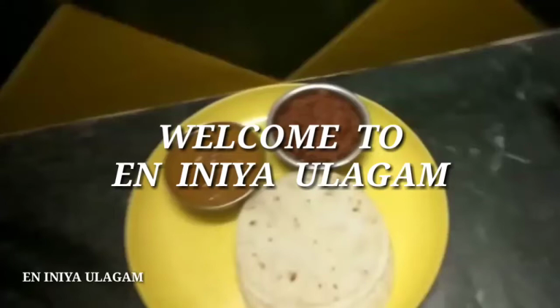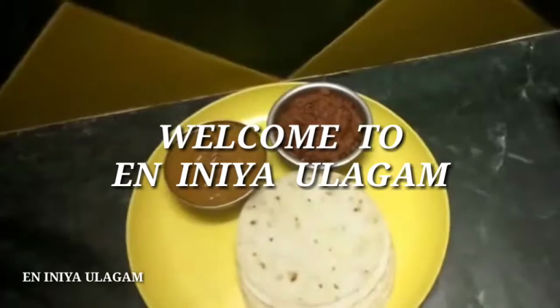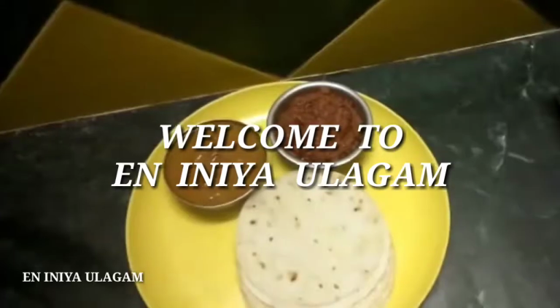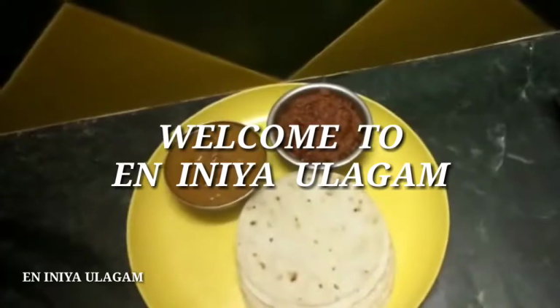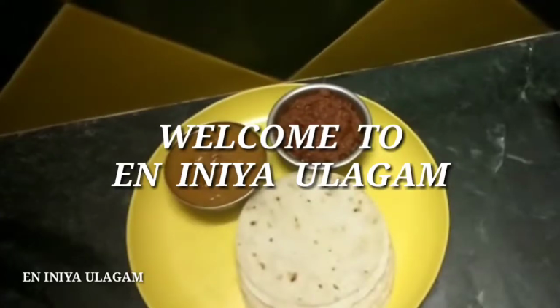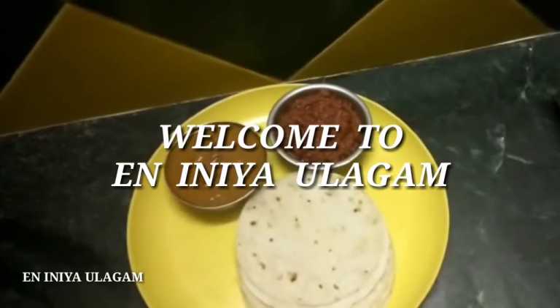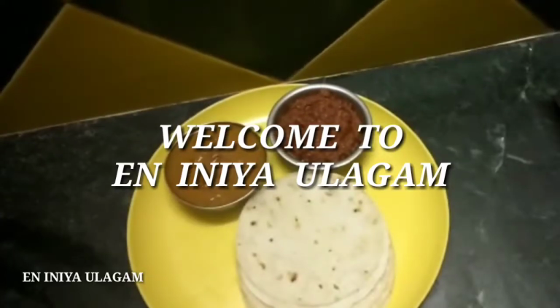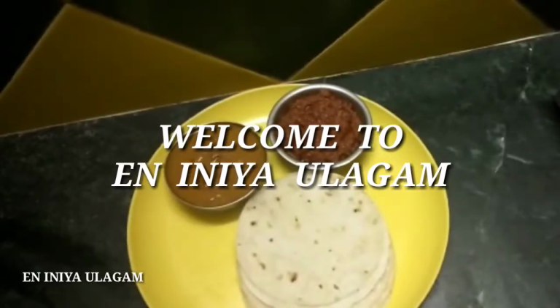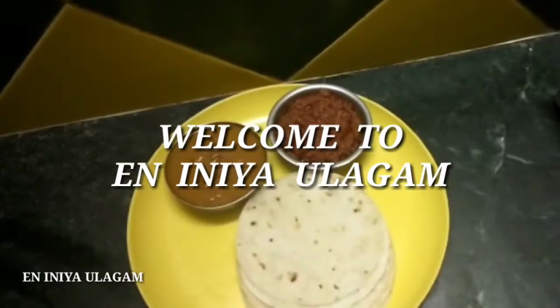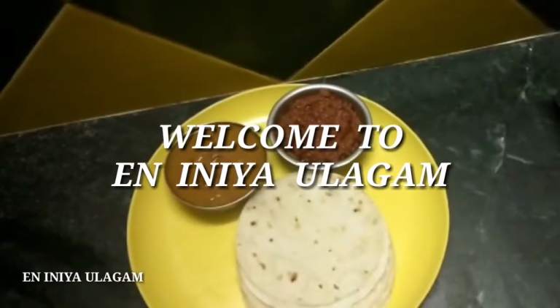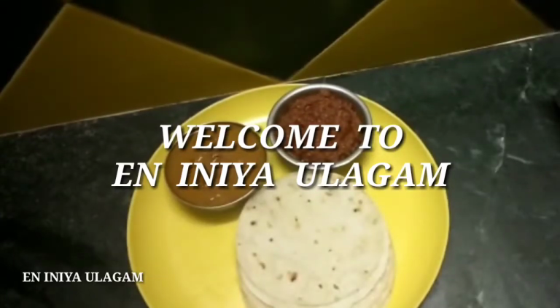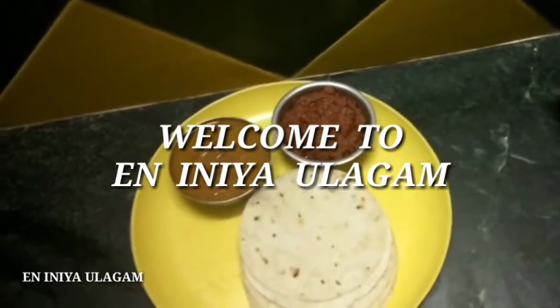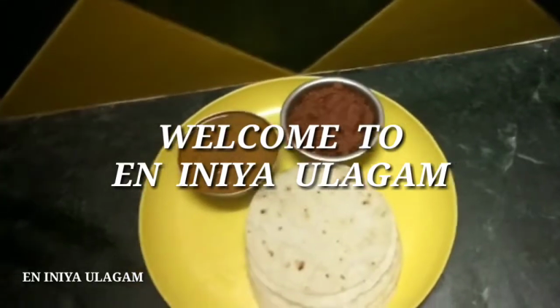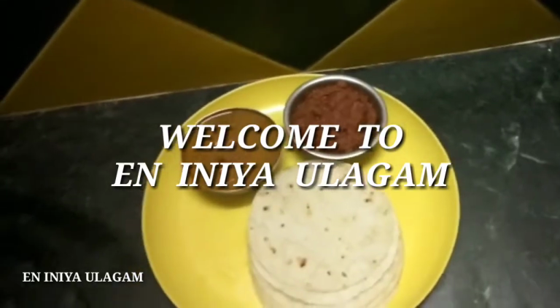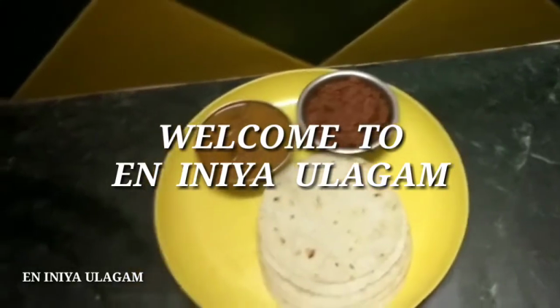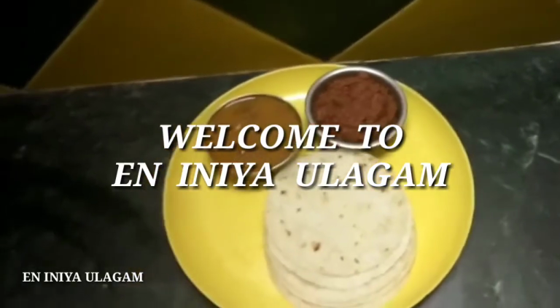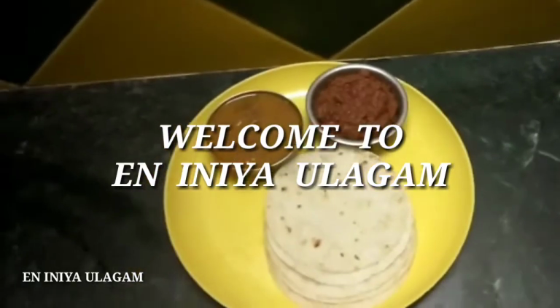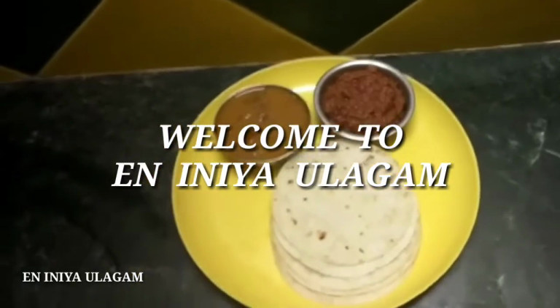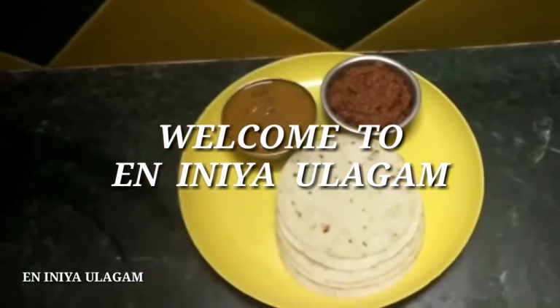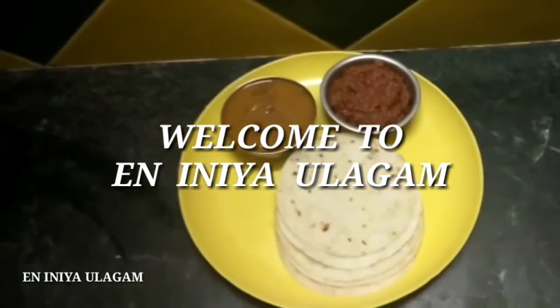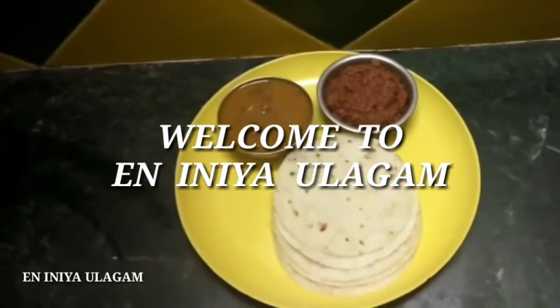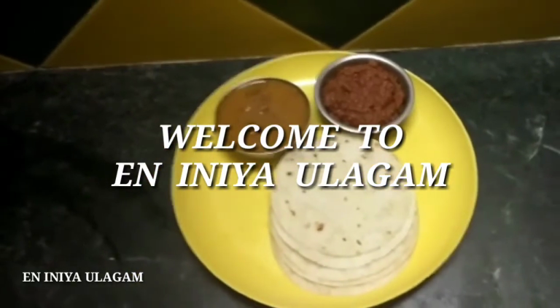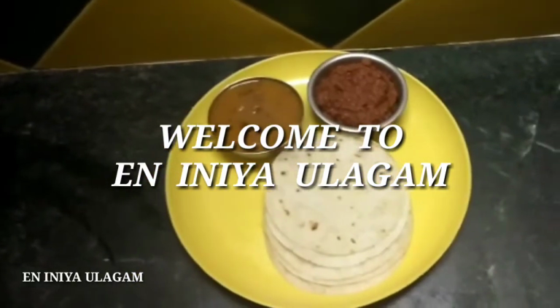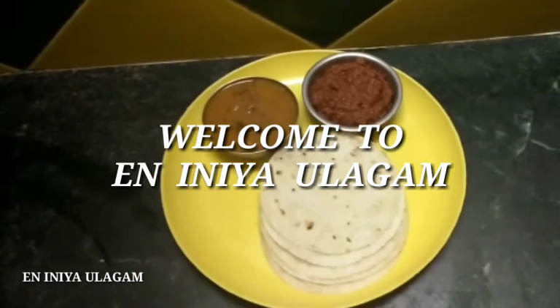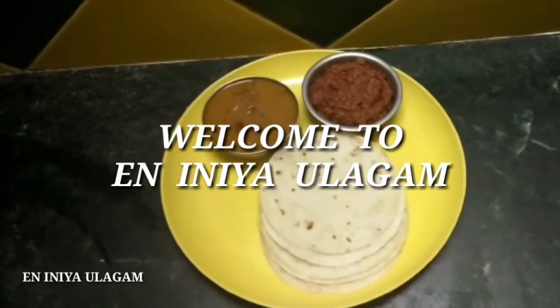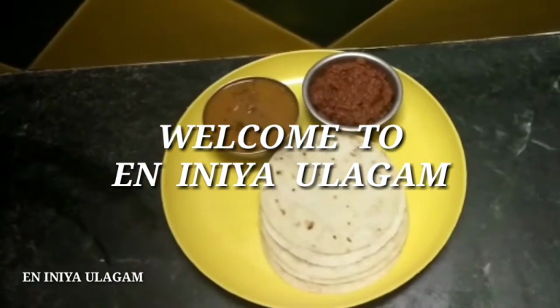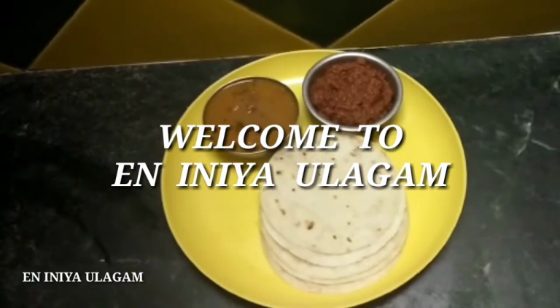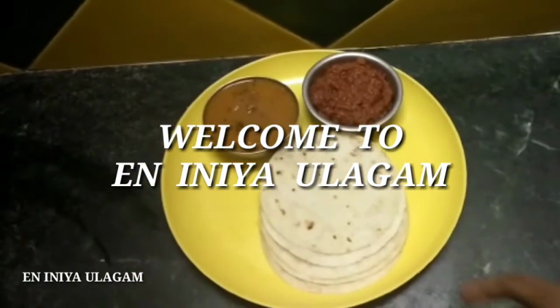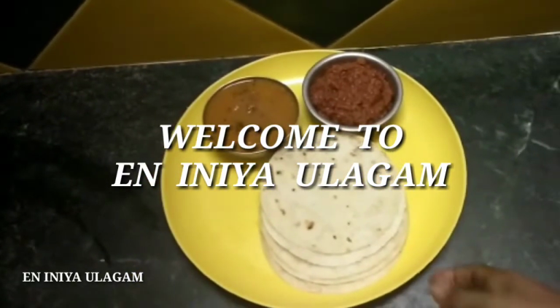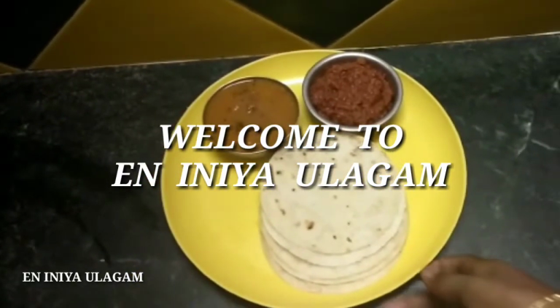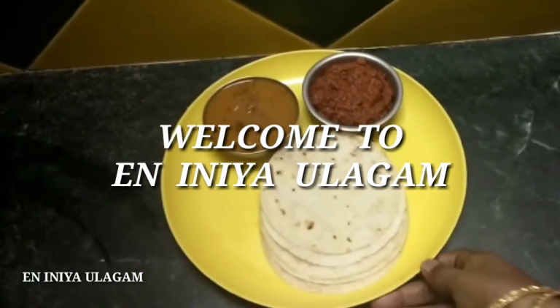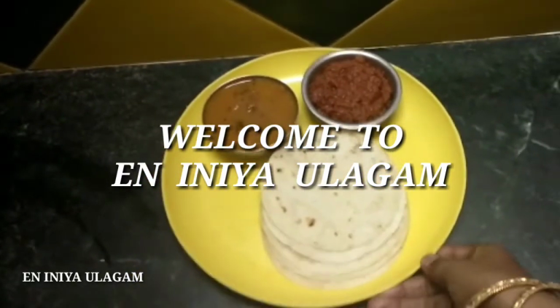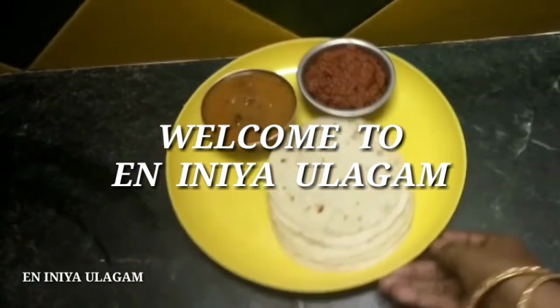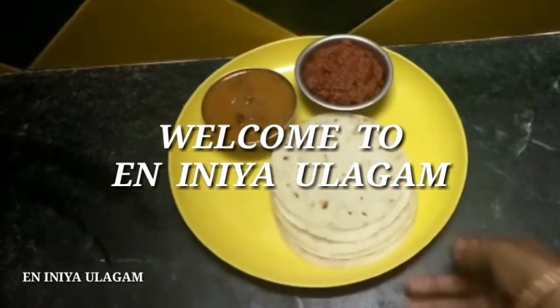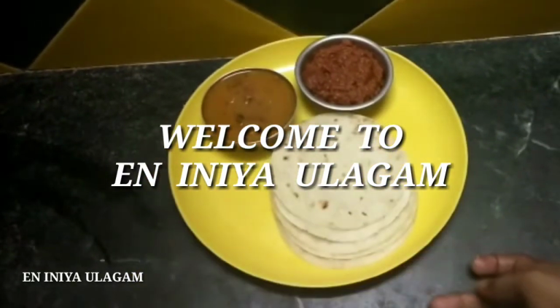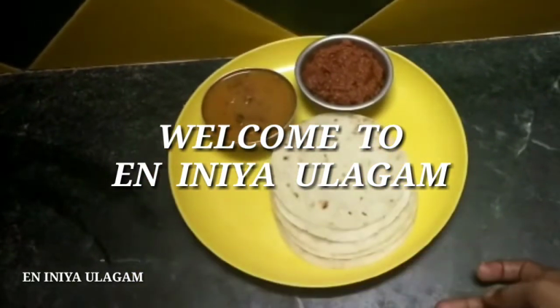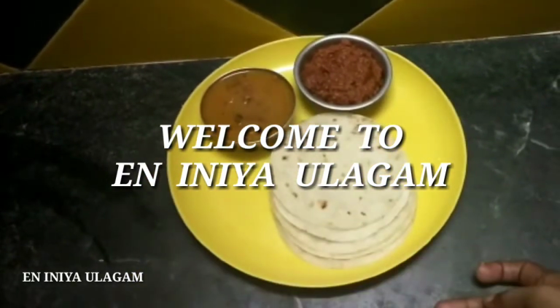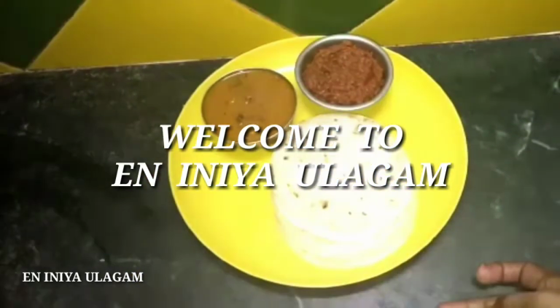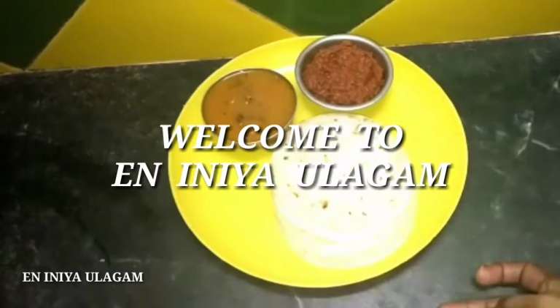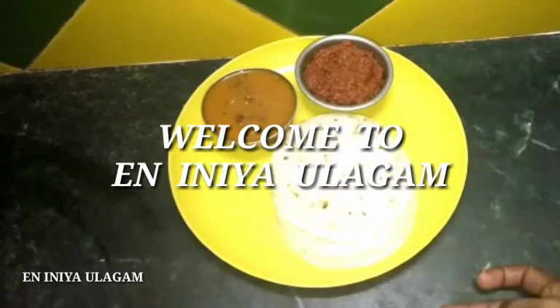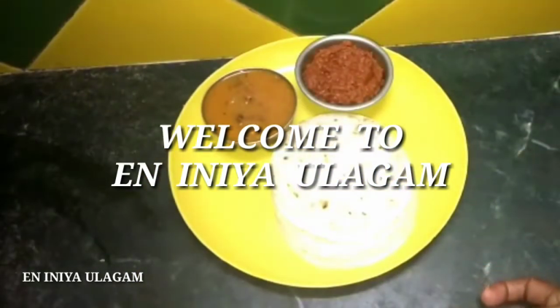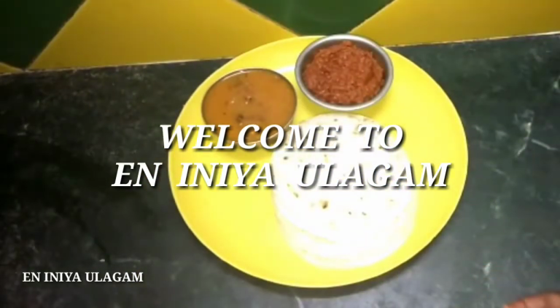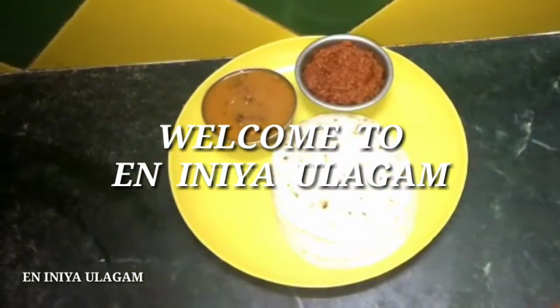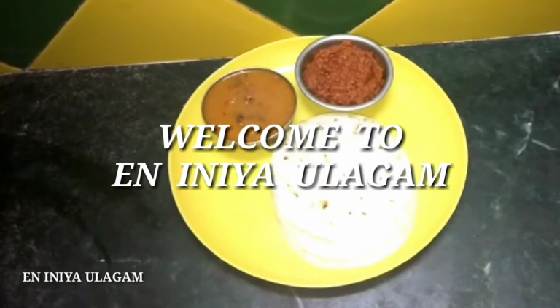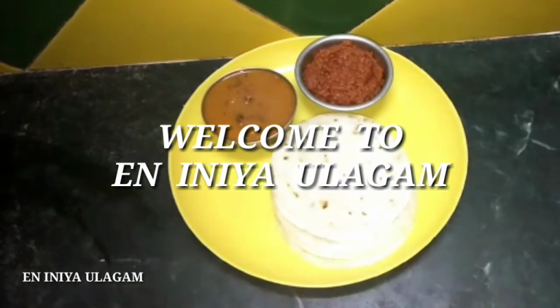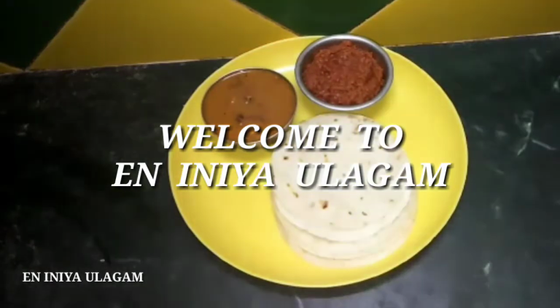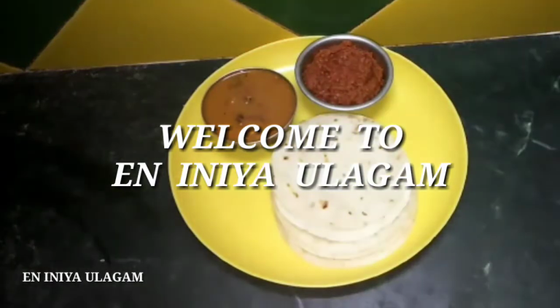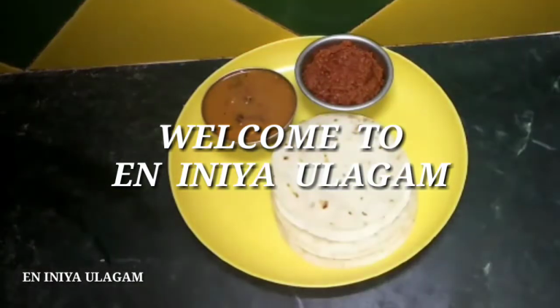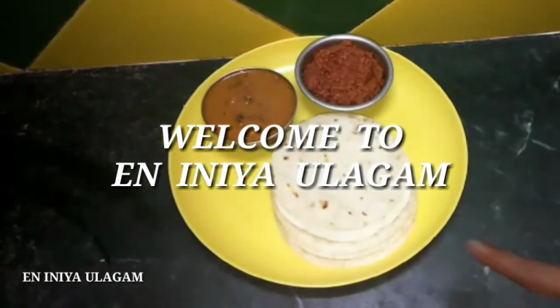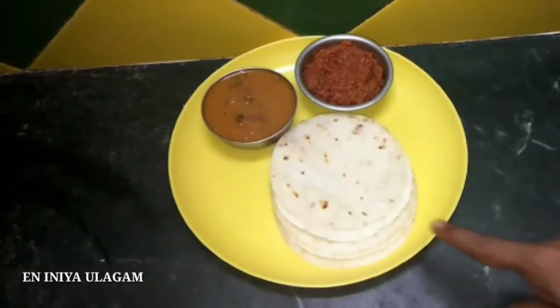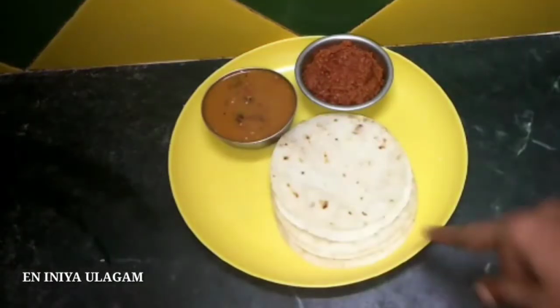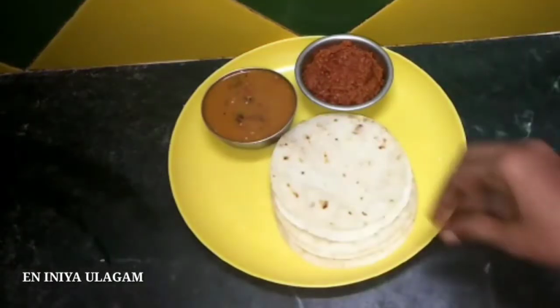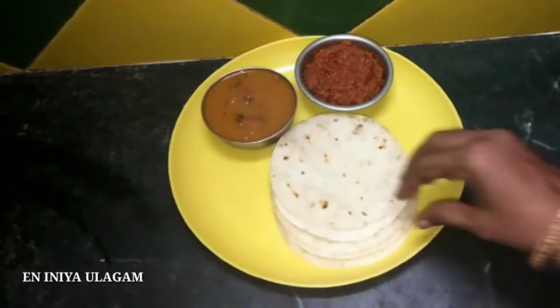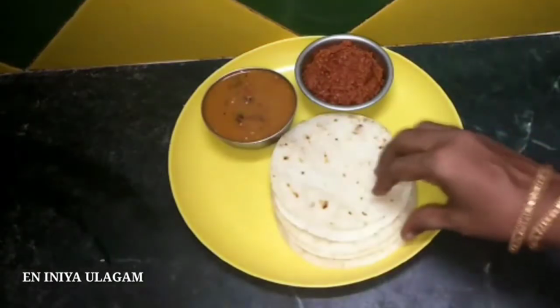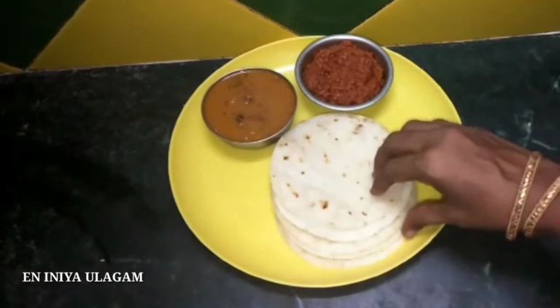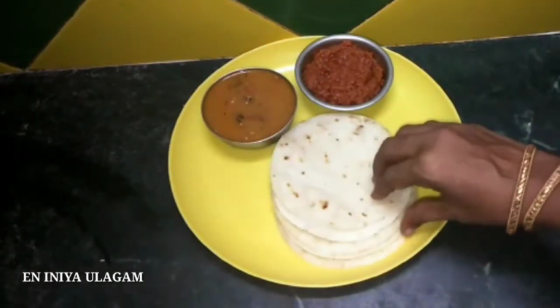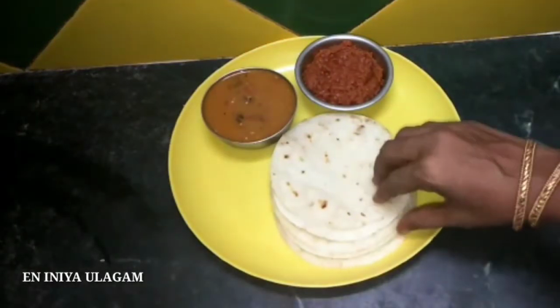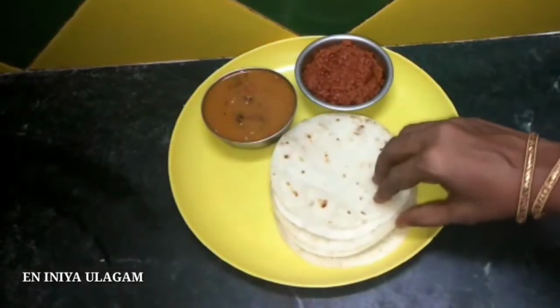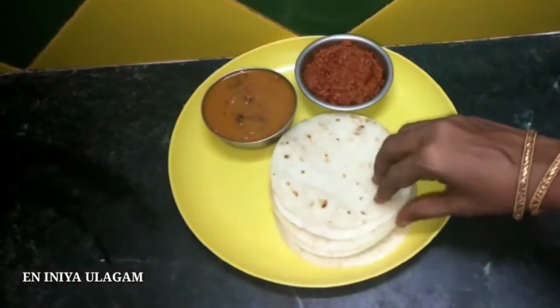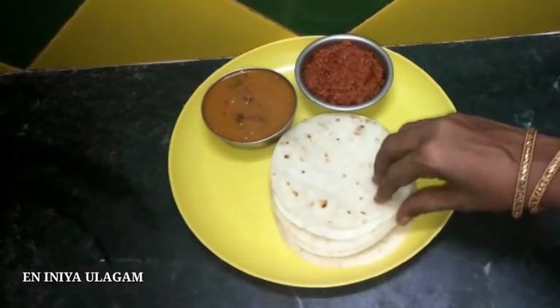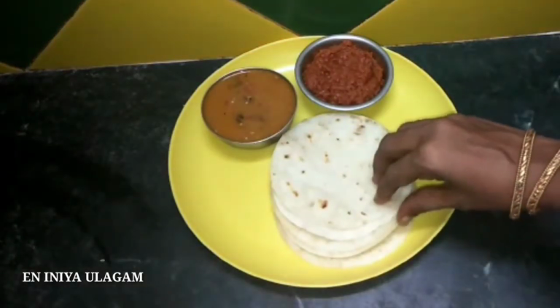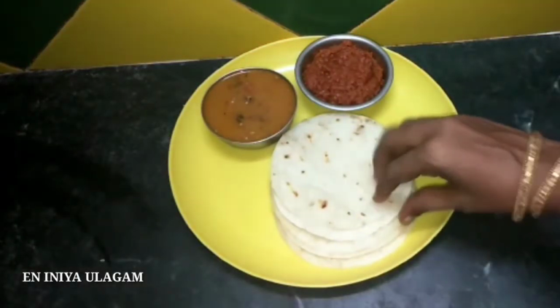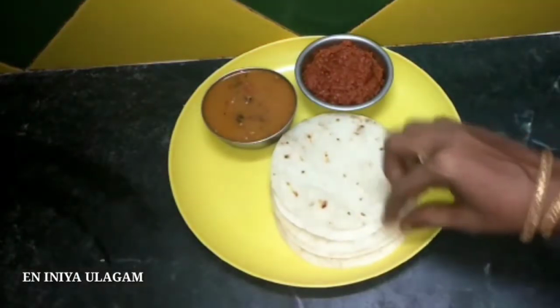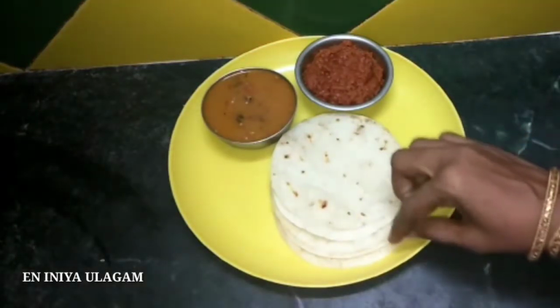Hello friends, welcome to Yenniniya Ullagam. Today we are going to show you a super nice video.